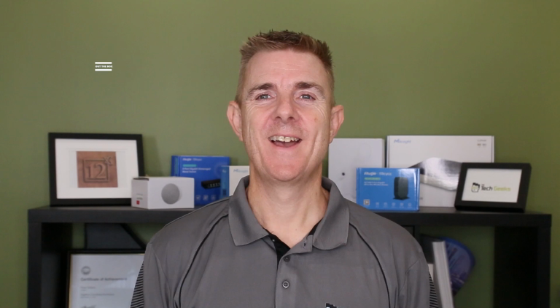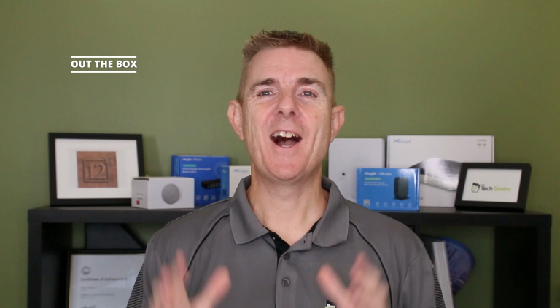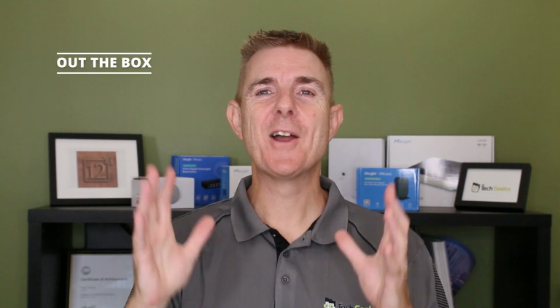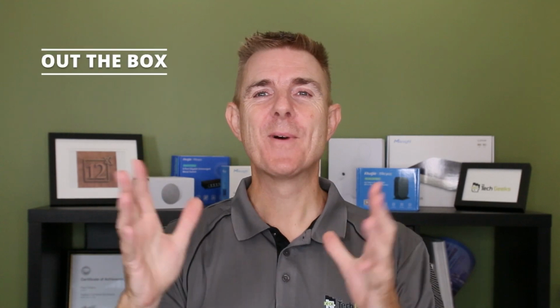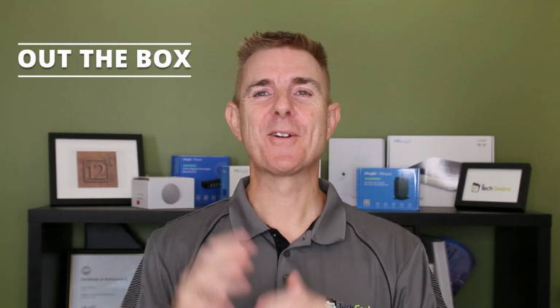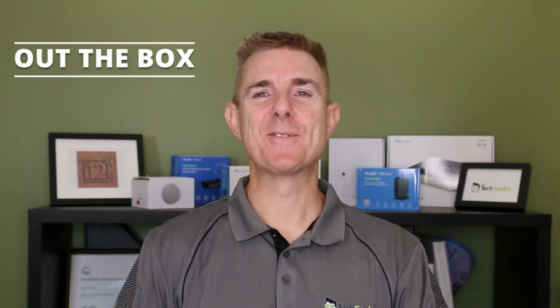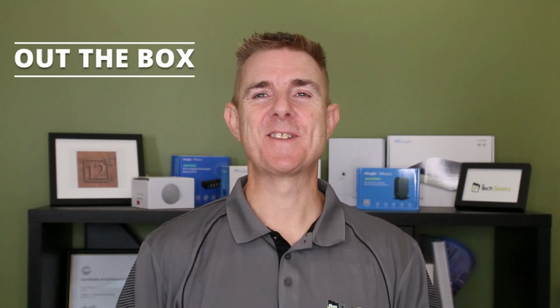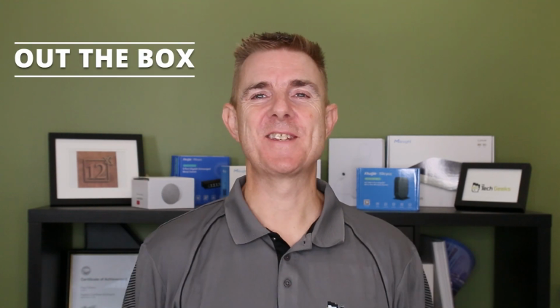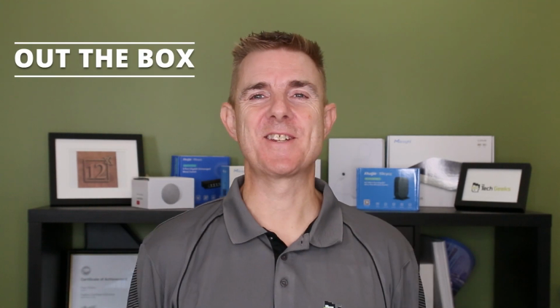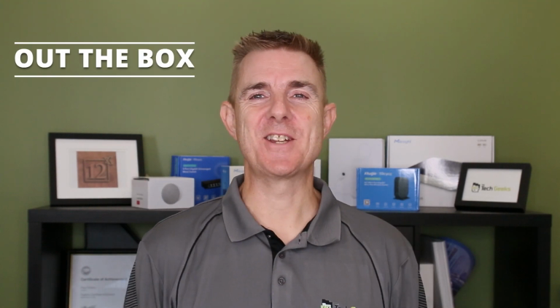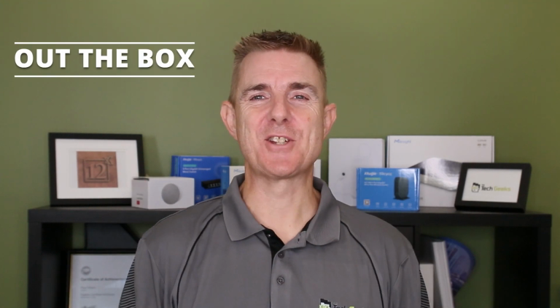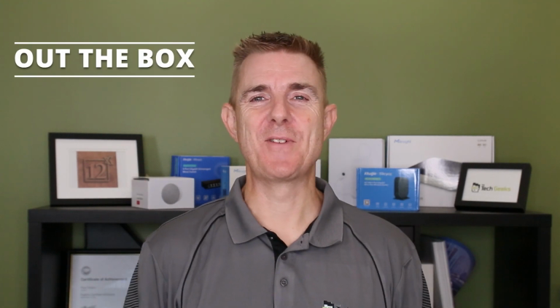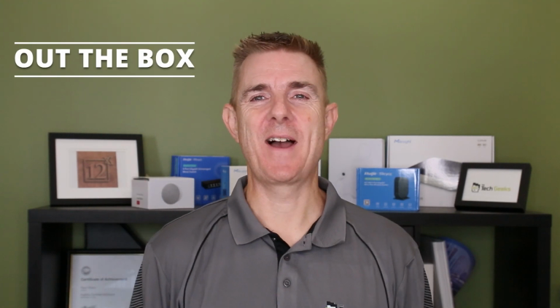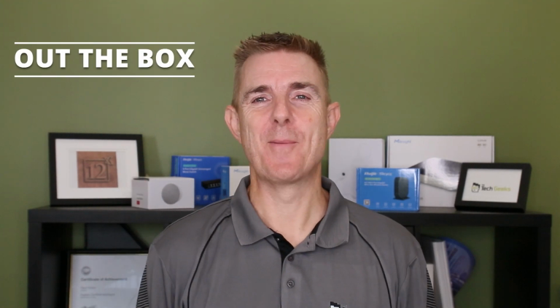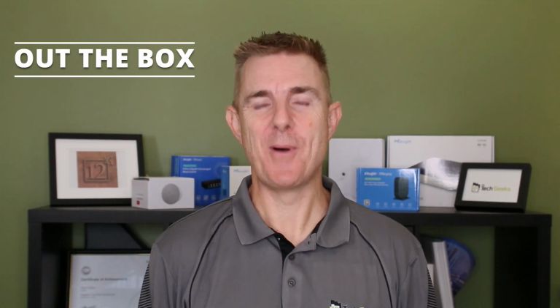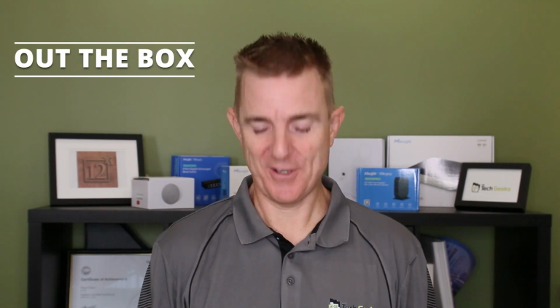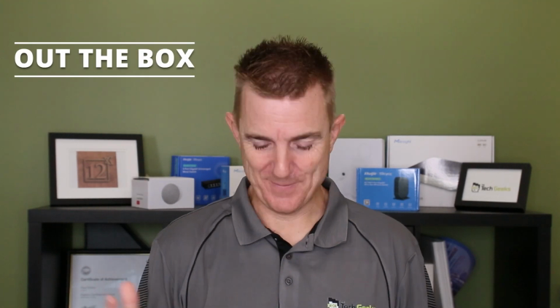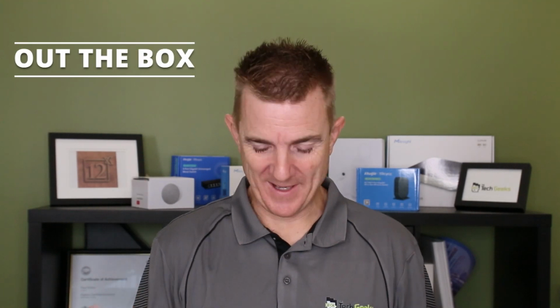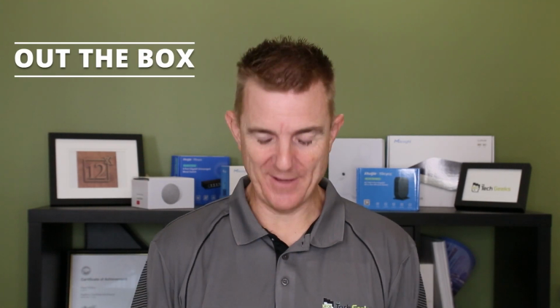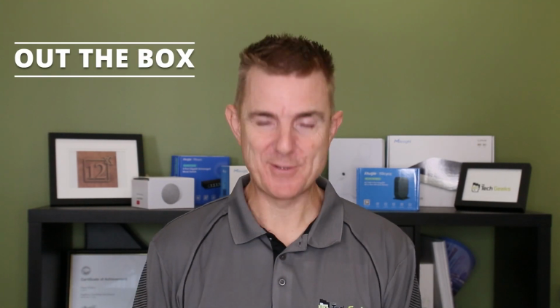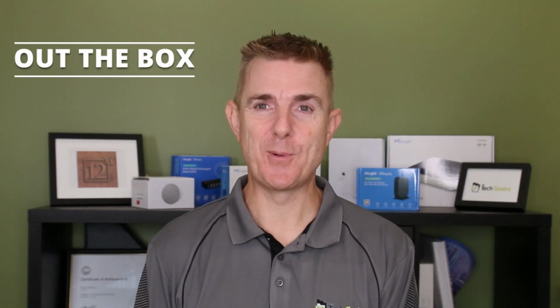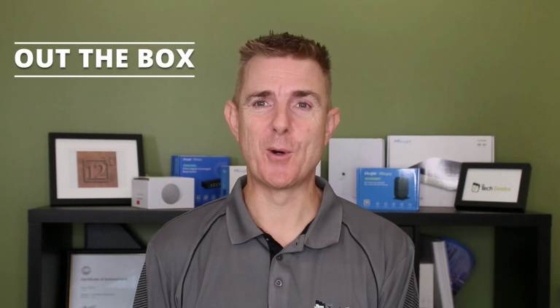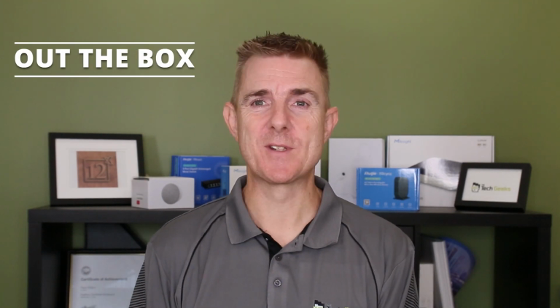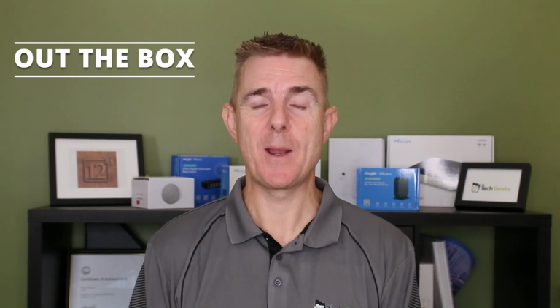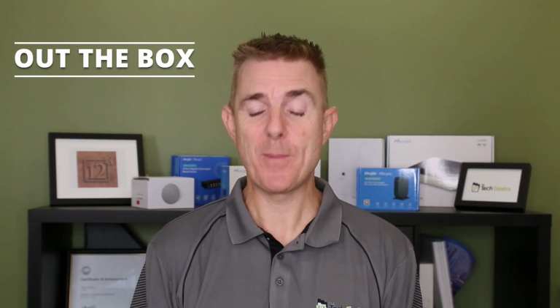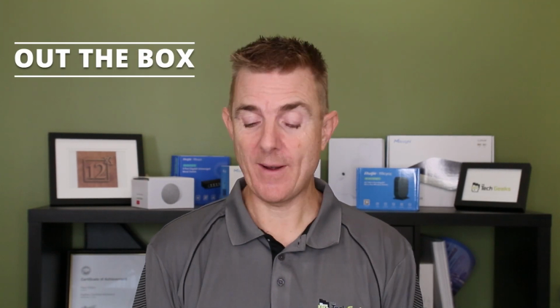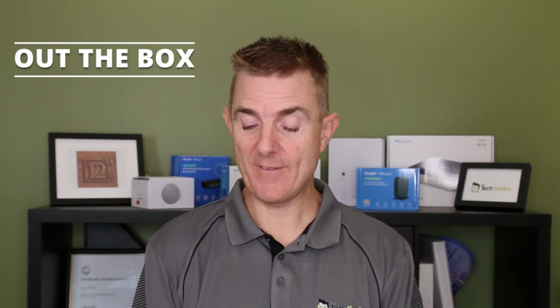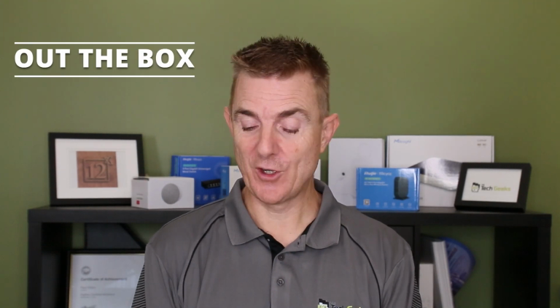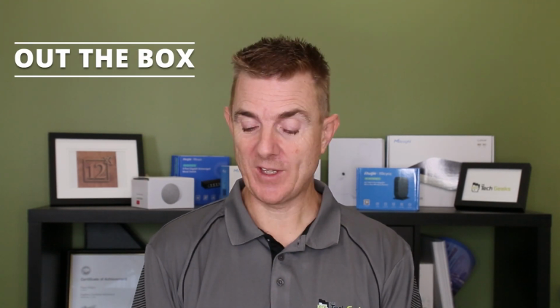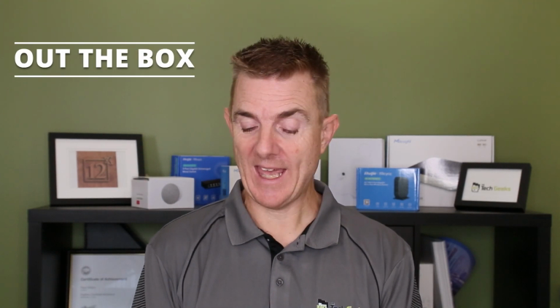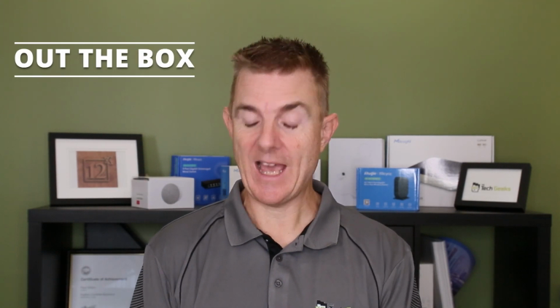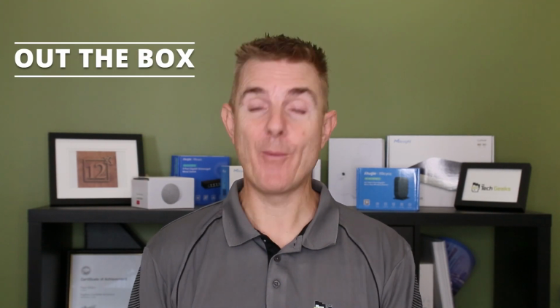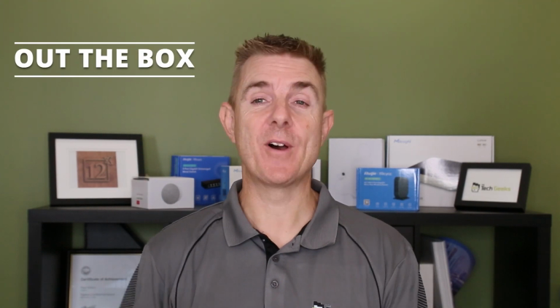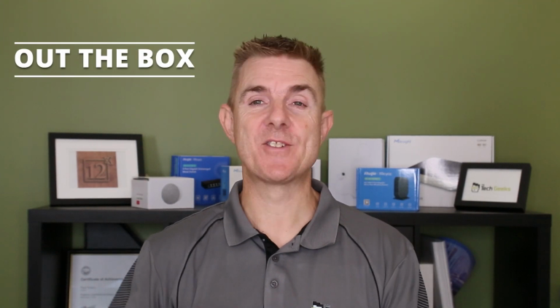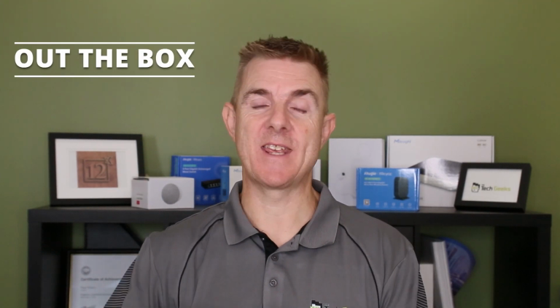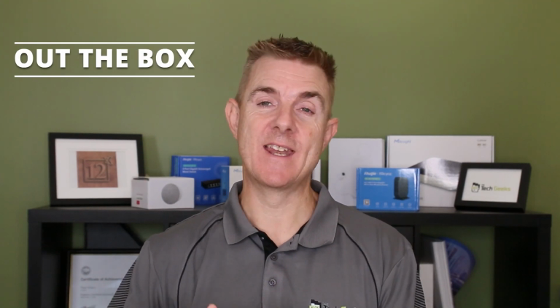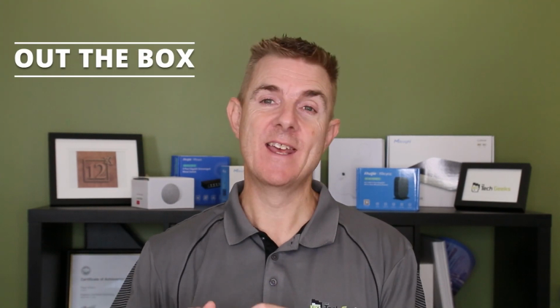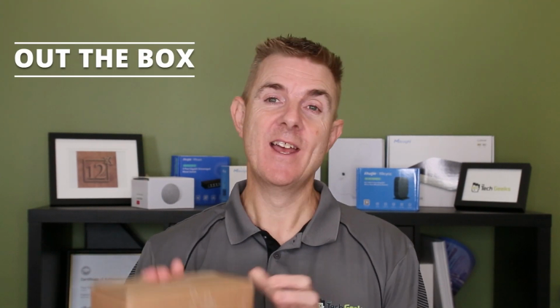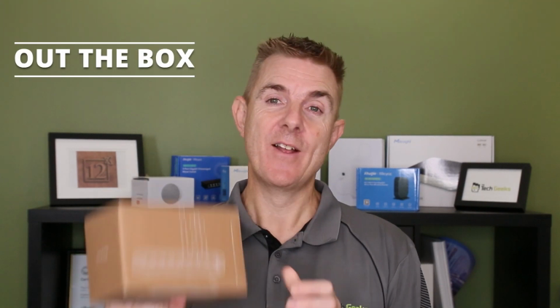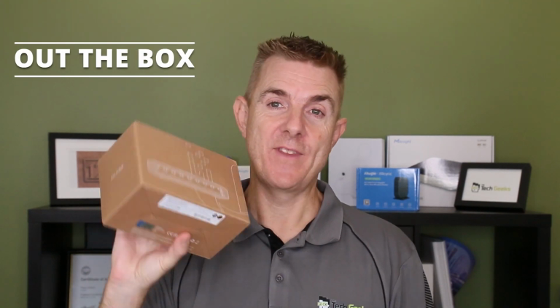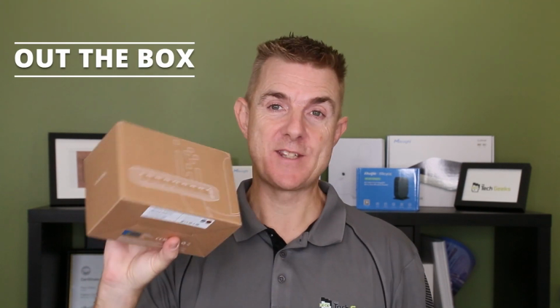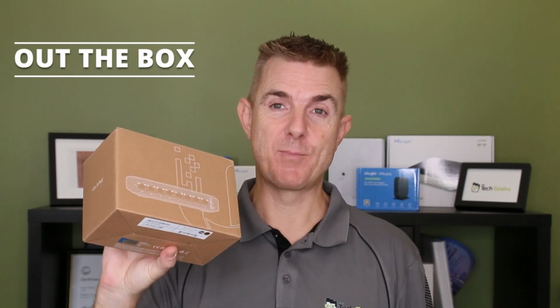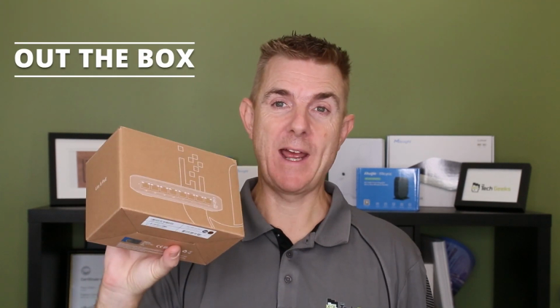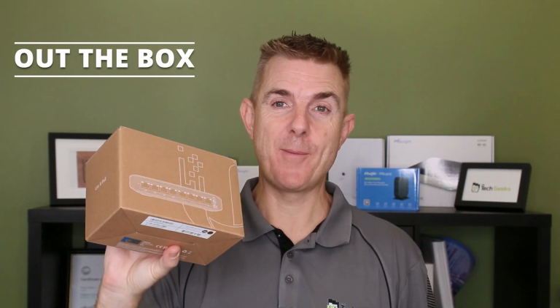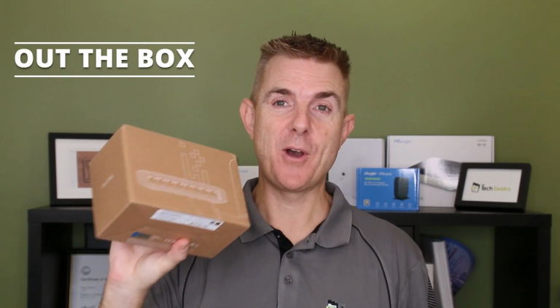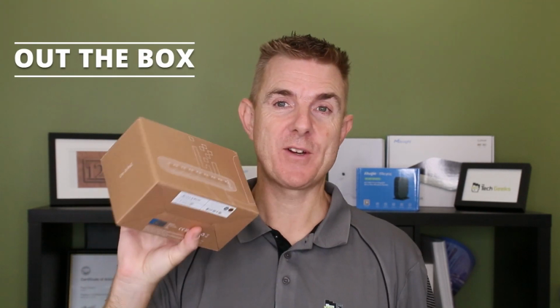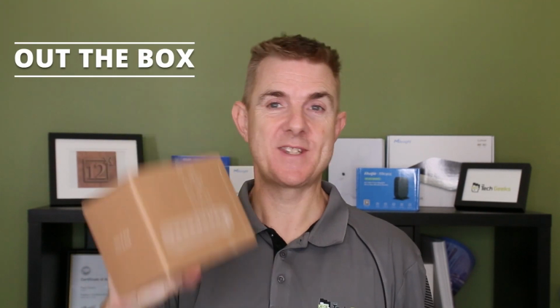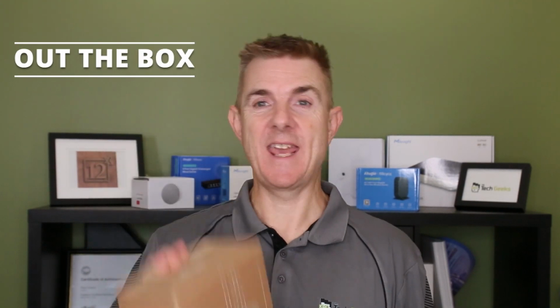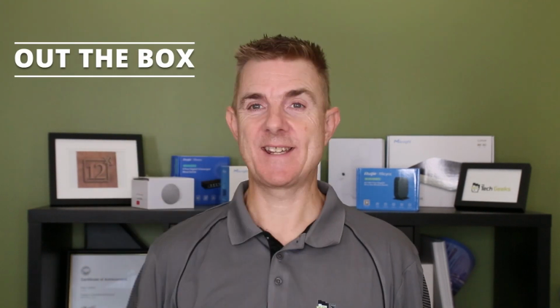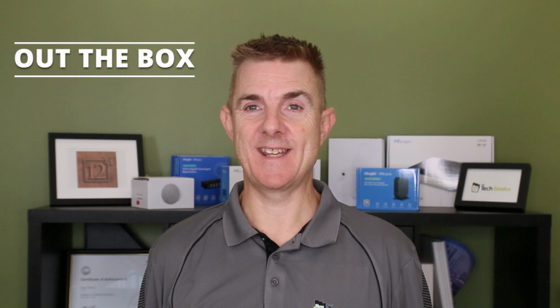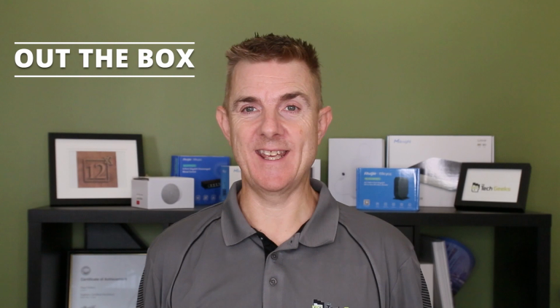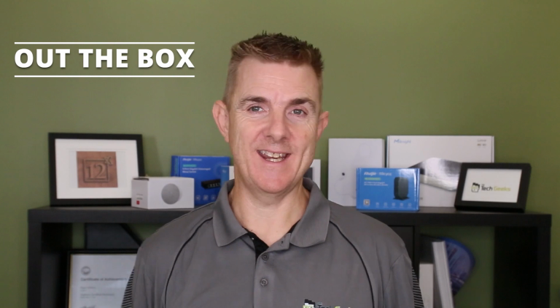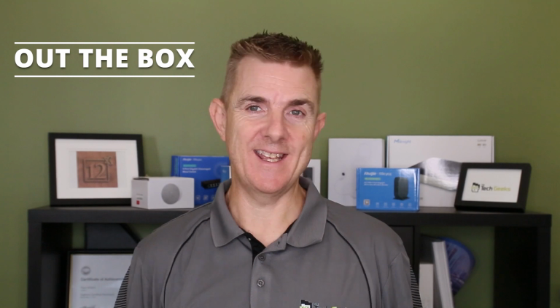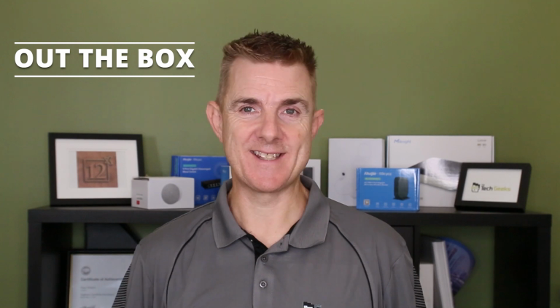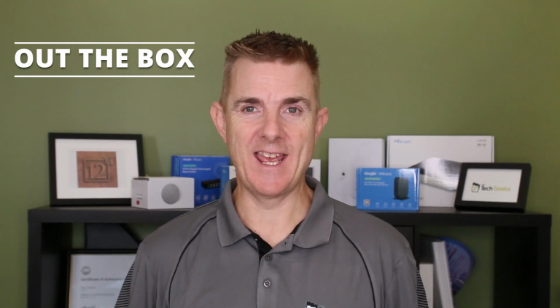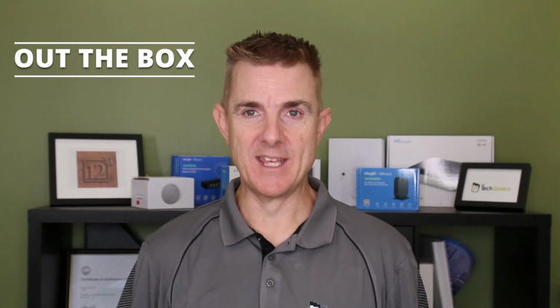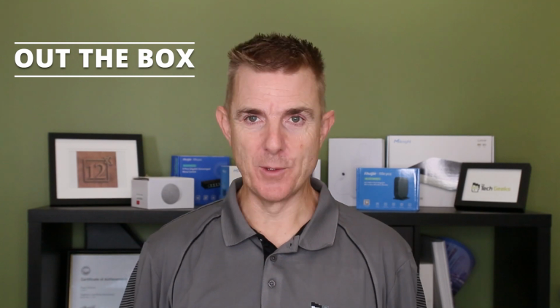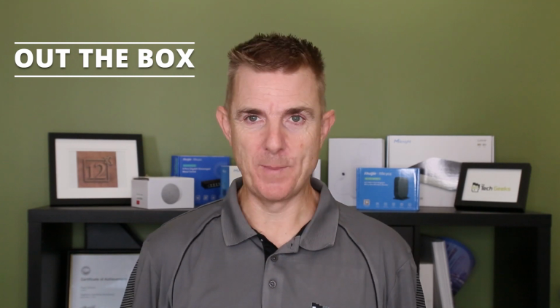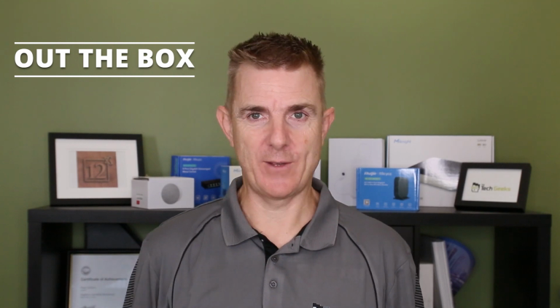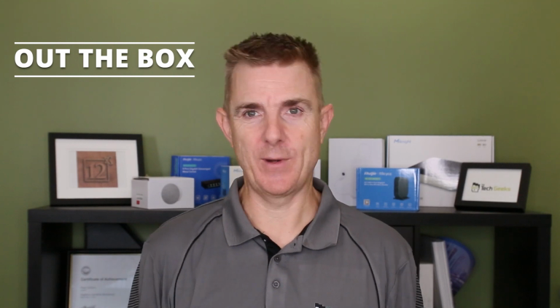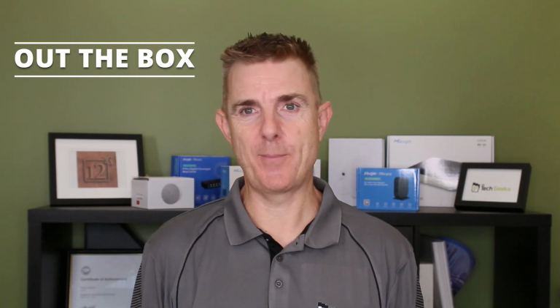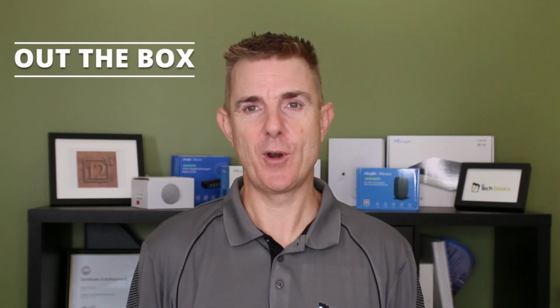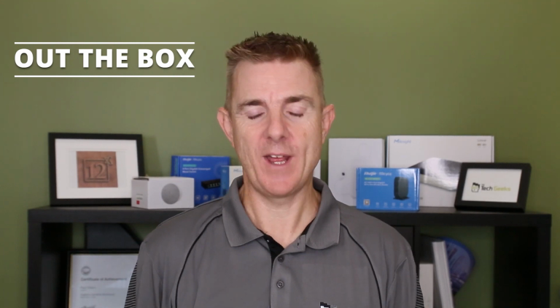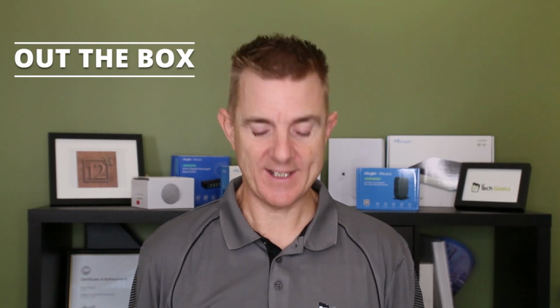Hi and welcome to this edition of Out the Box. My name is Paul. Today we're going to have a look at what's in this brown box. It is a Ubiquiti product.